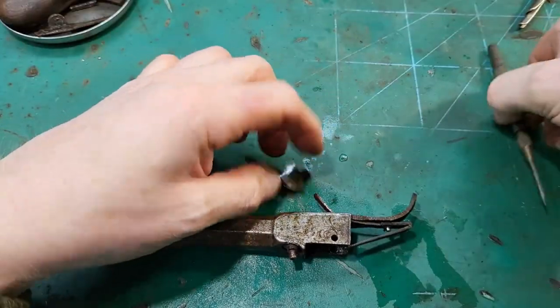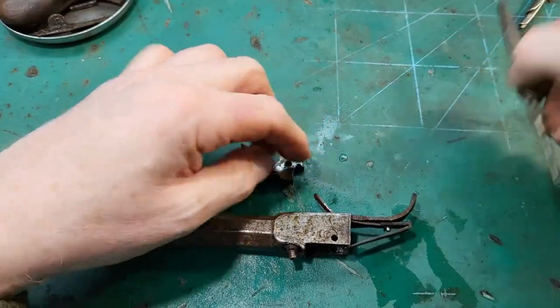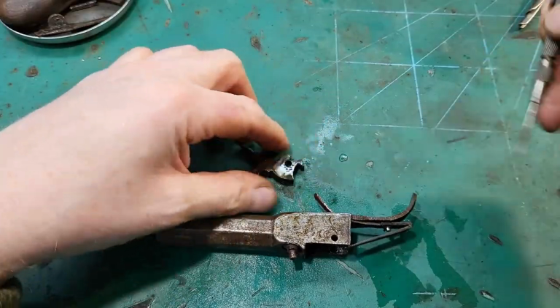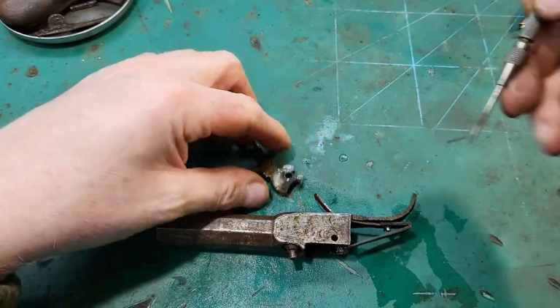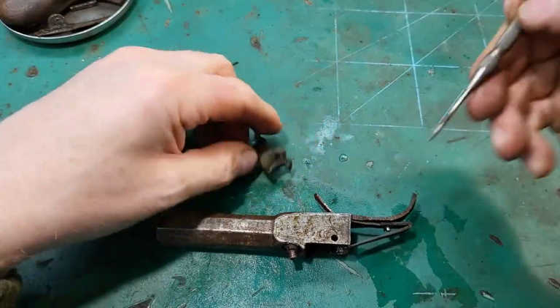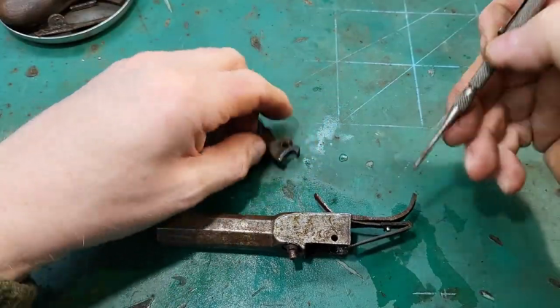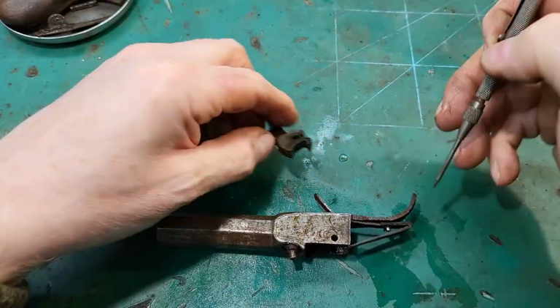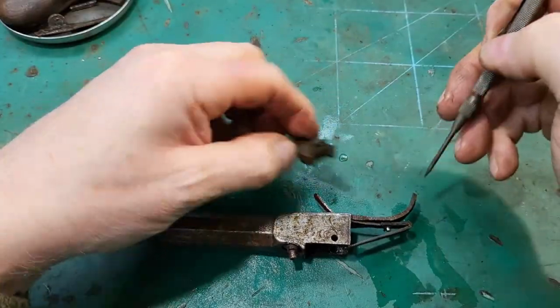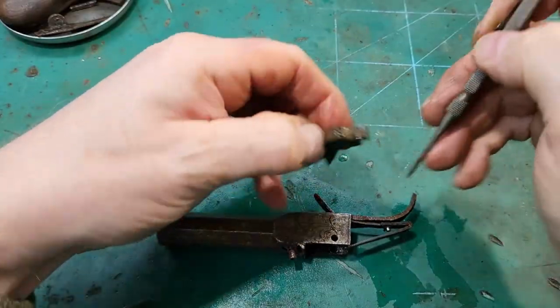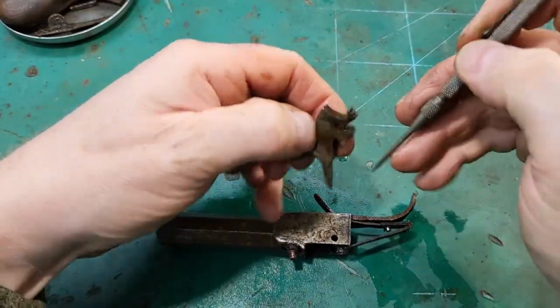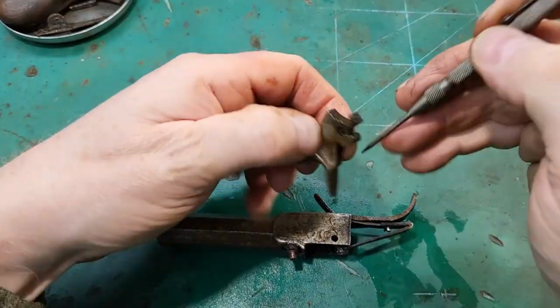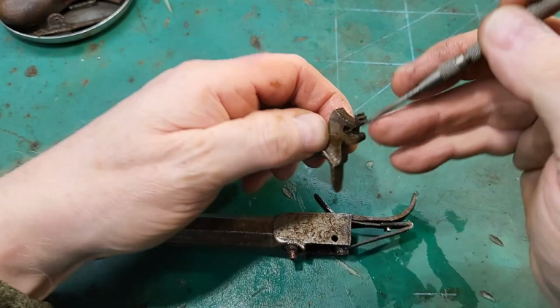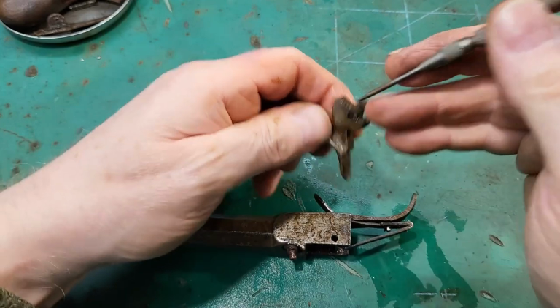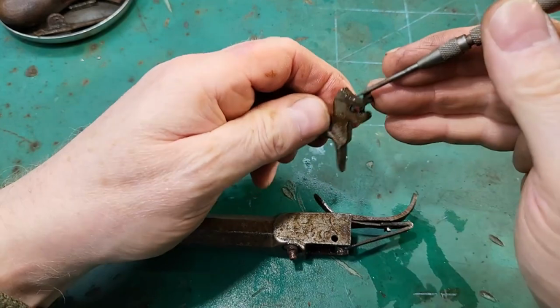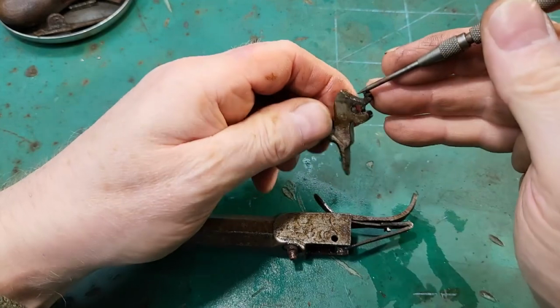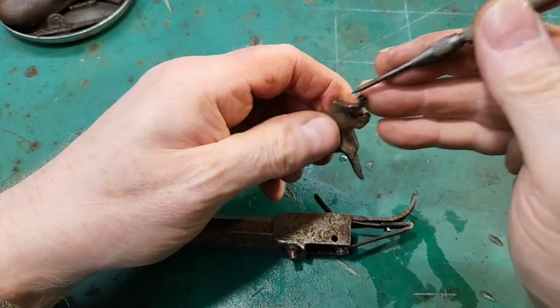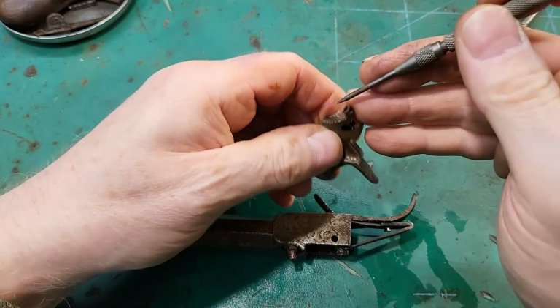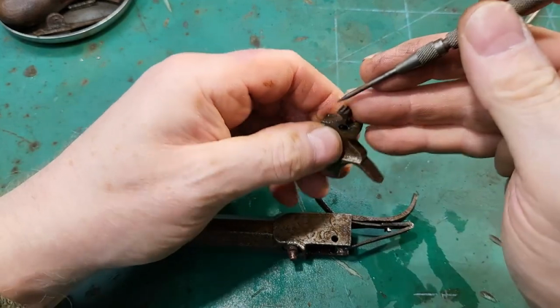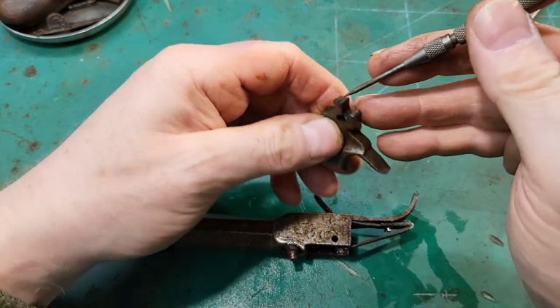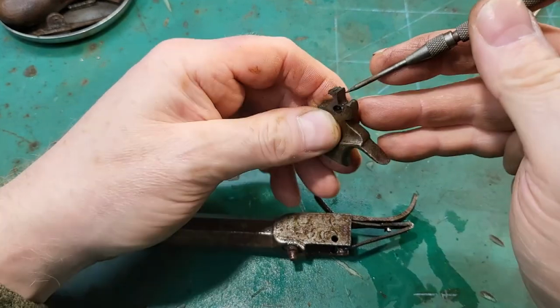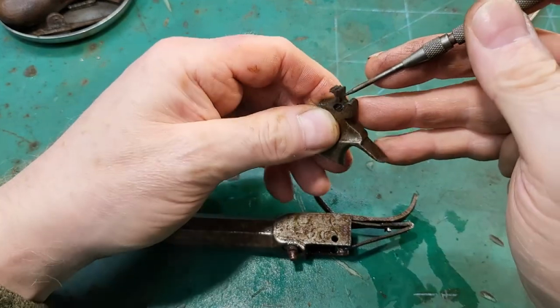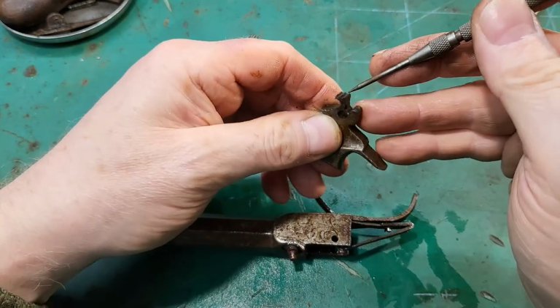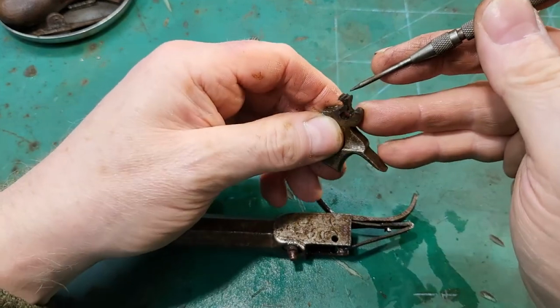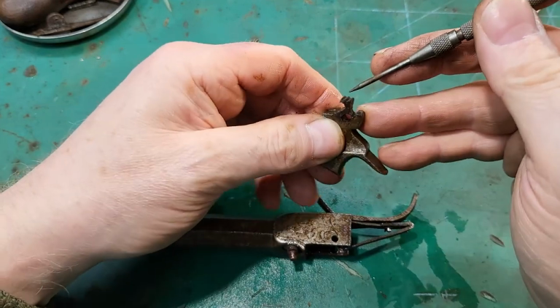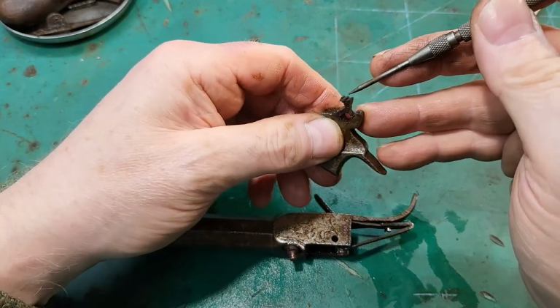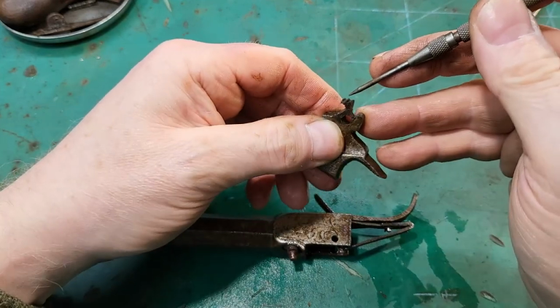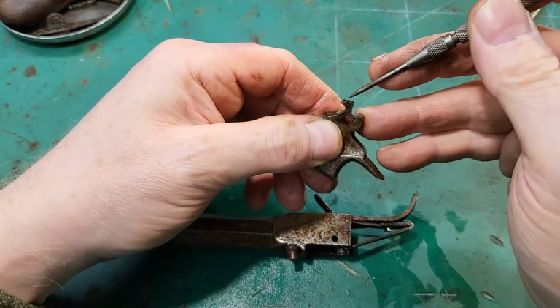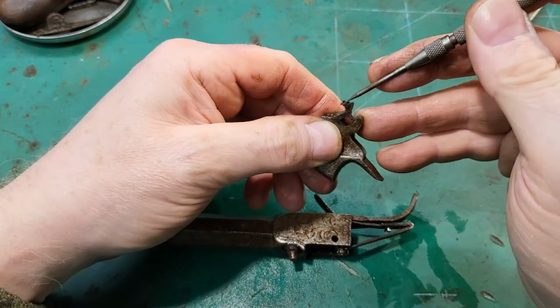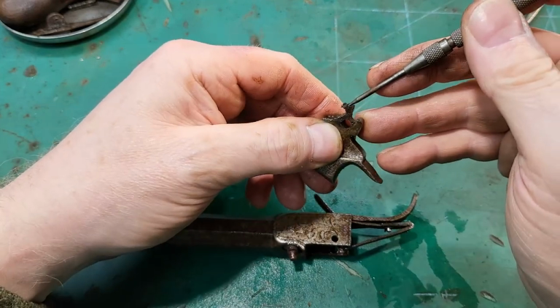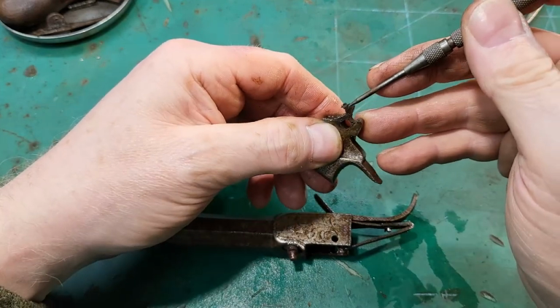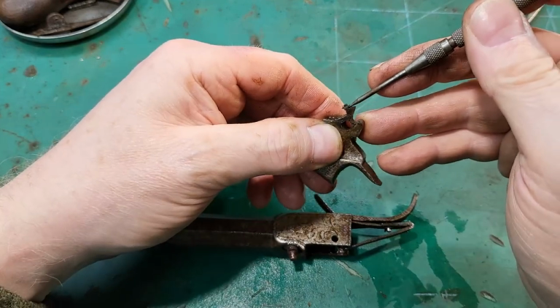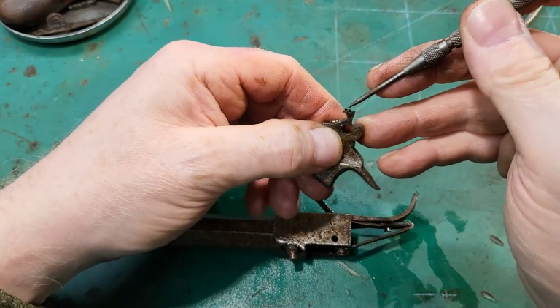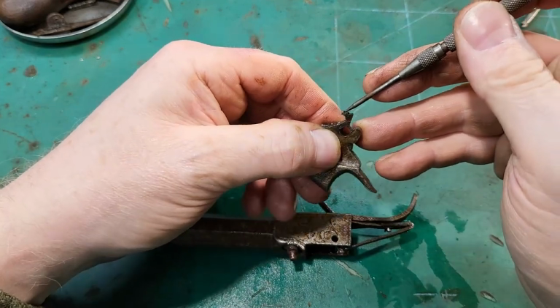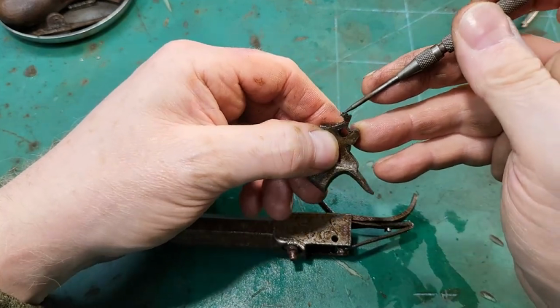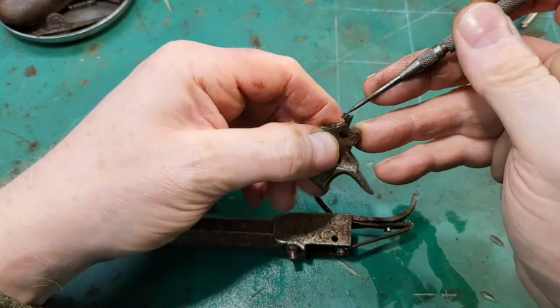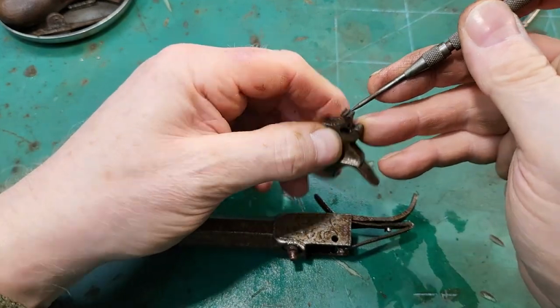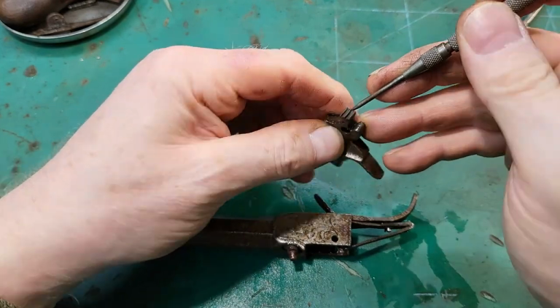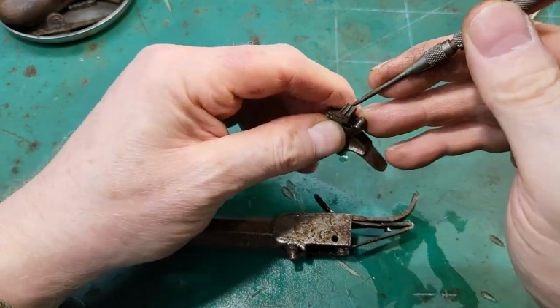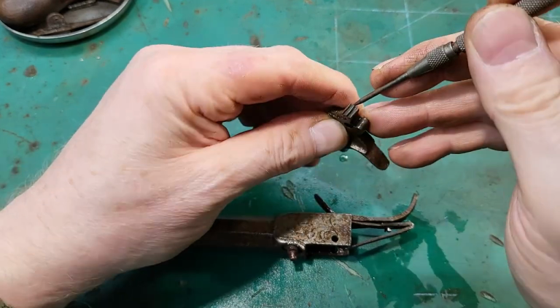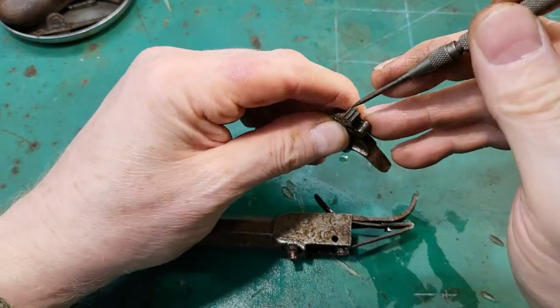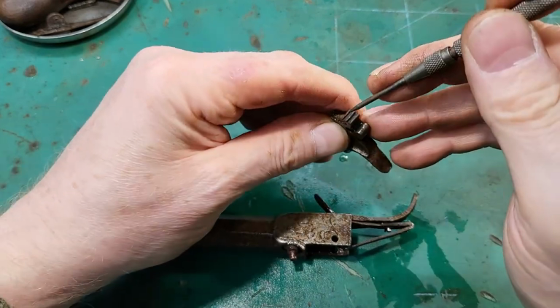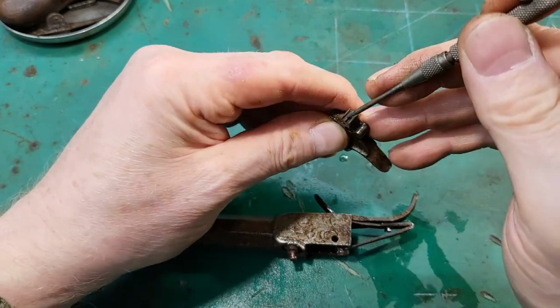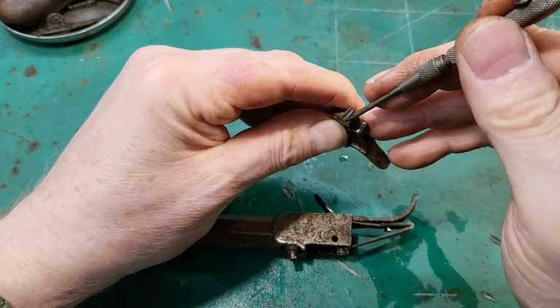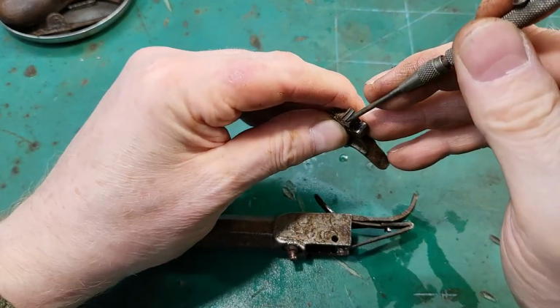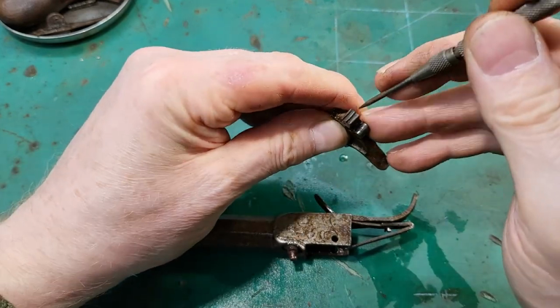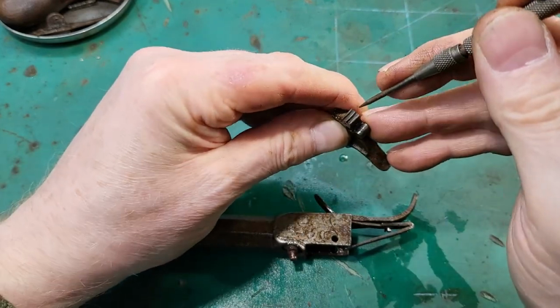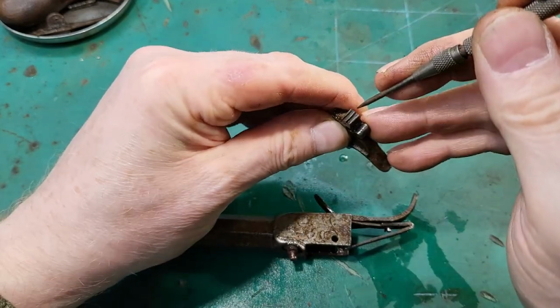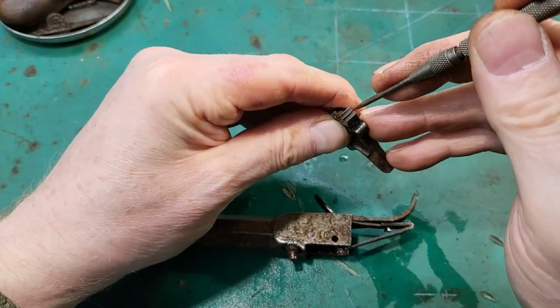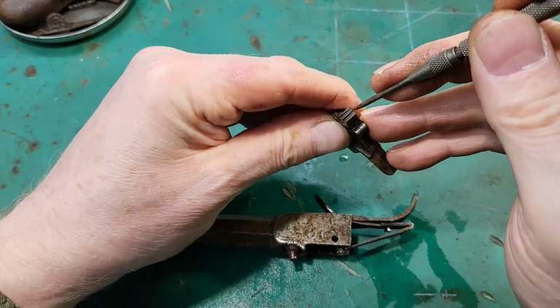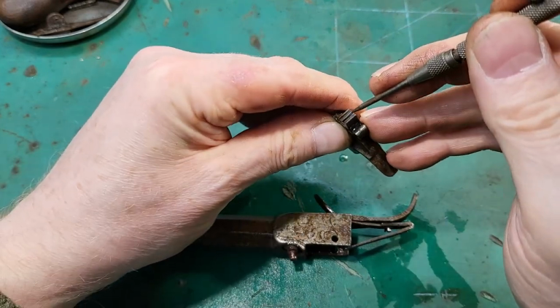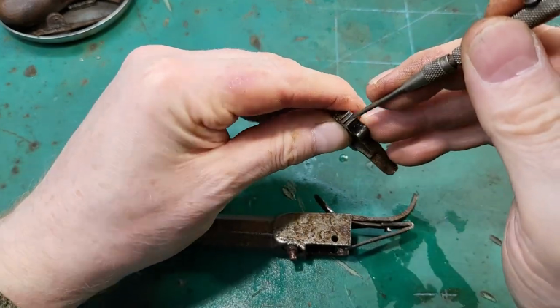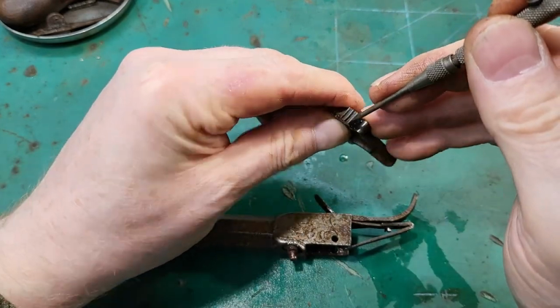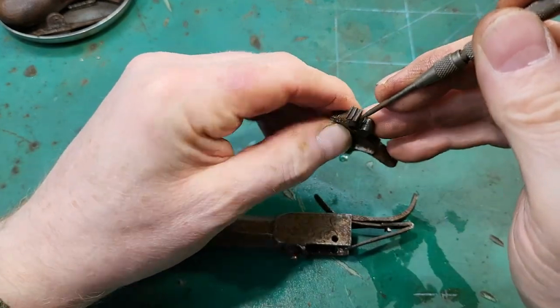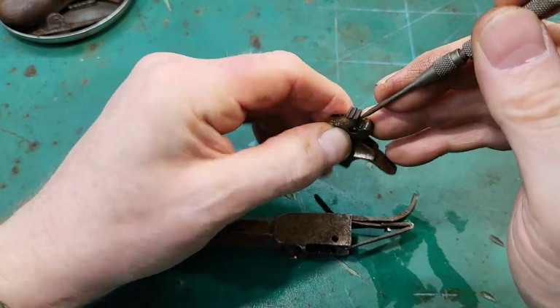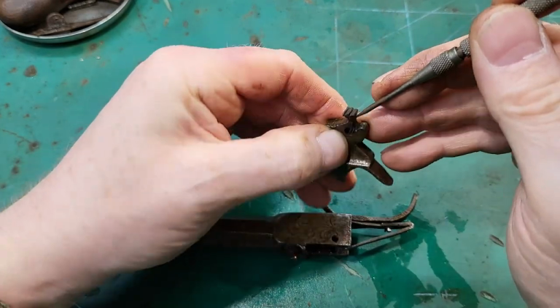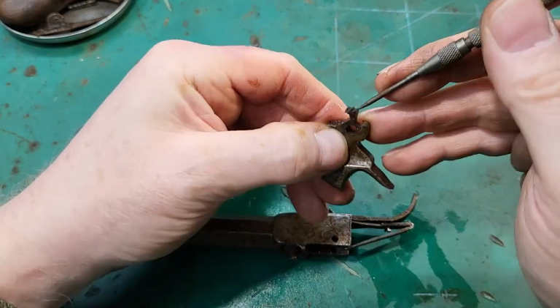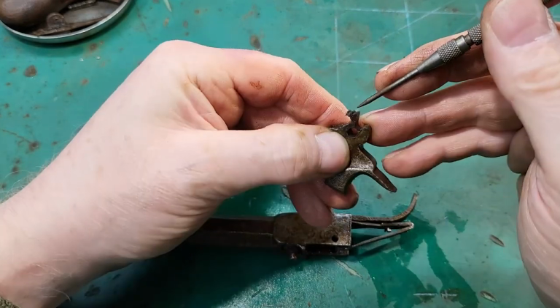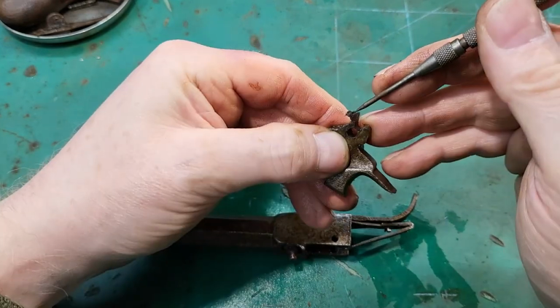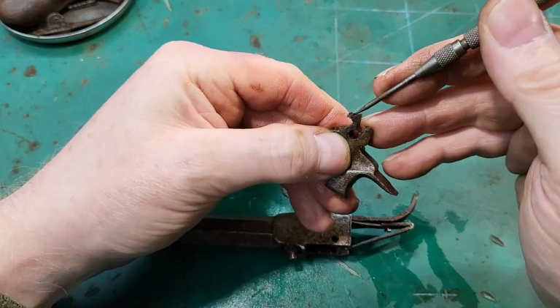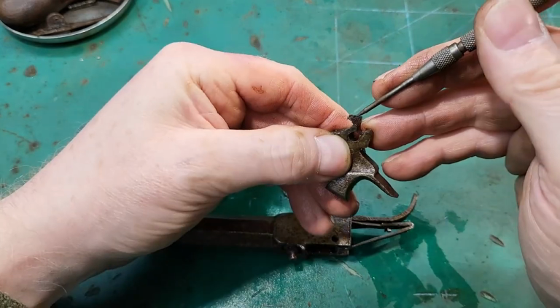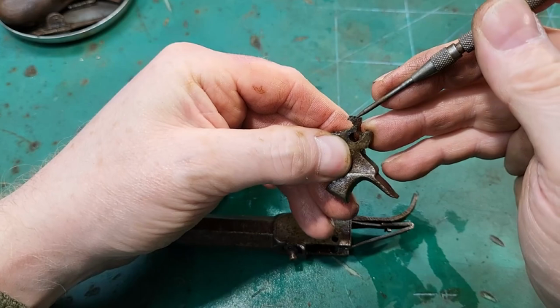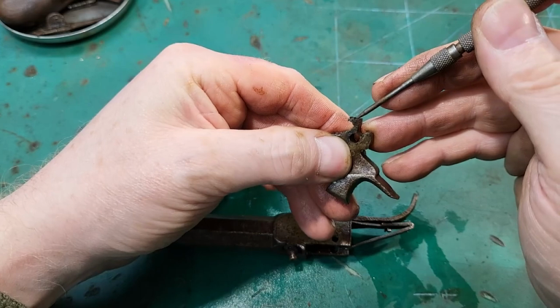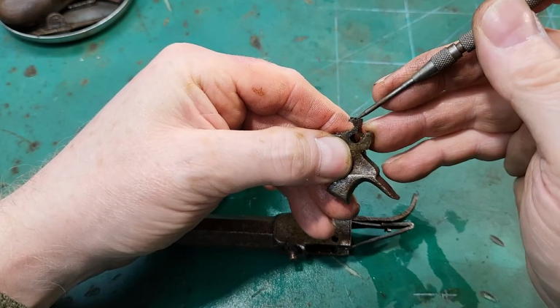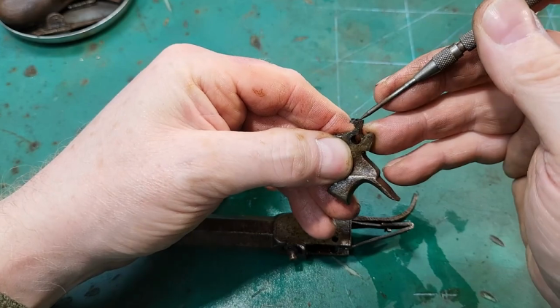Let's have a look. Yeah, the half and full notches look okay, they don't look excessively worn.